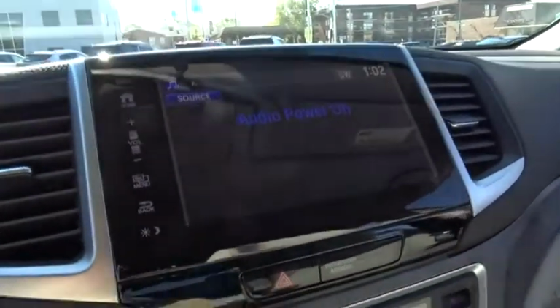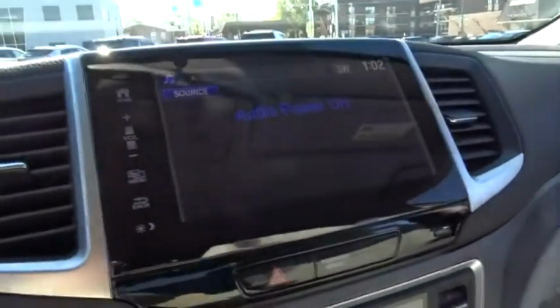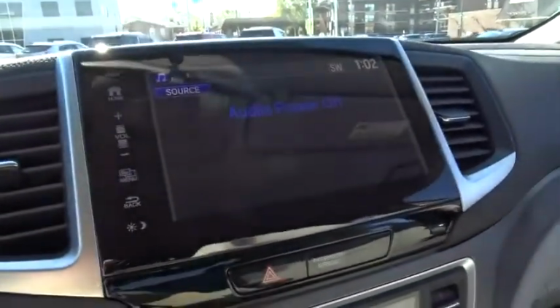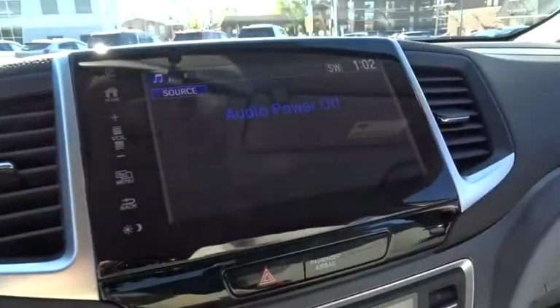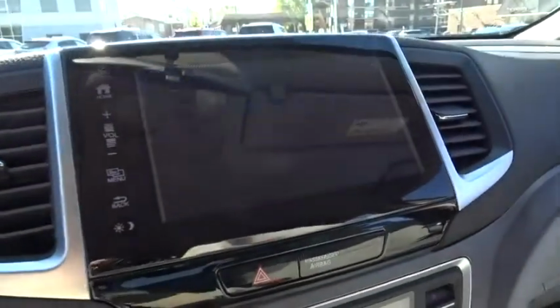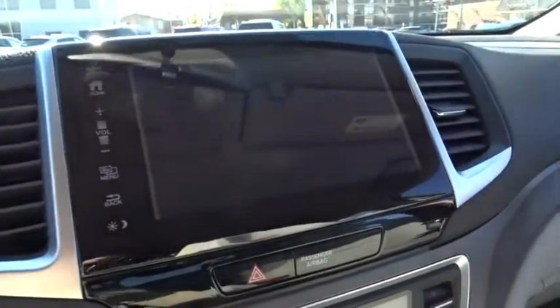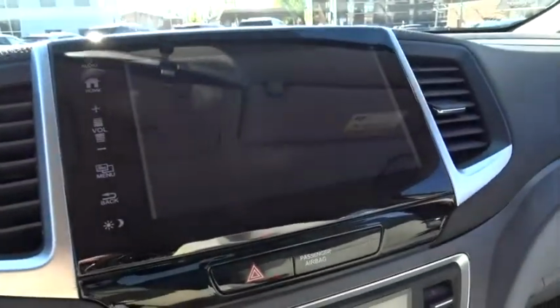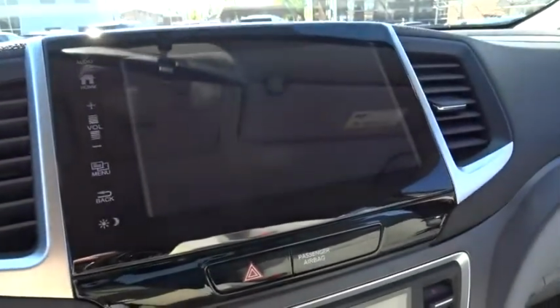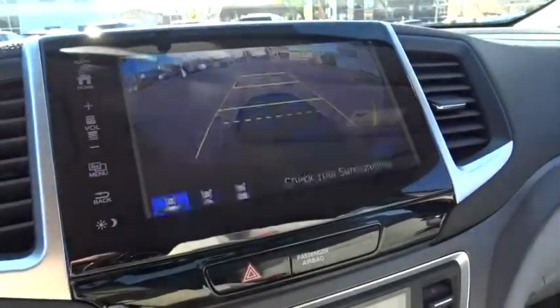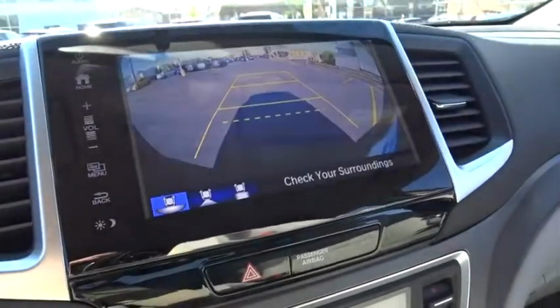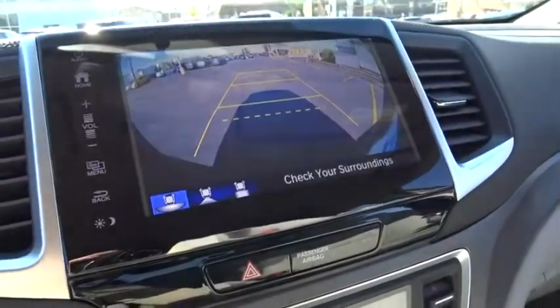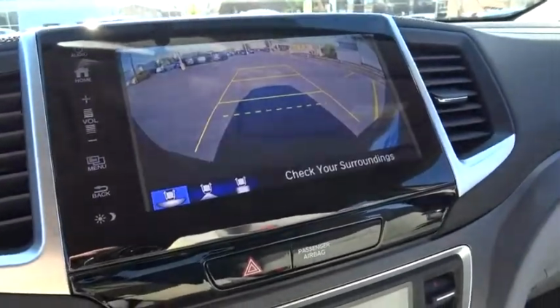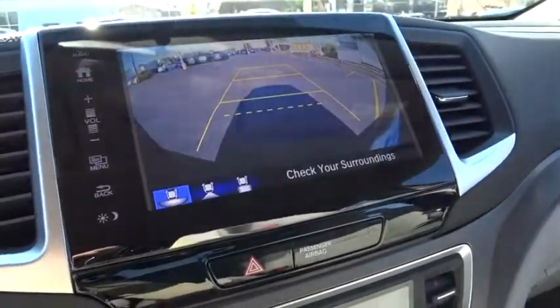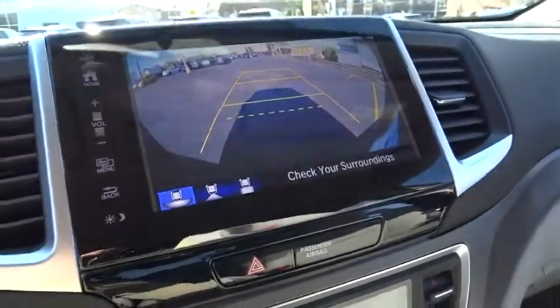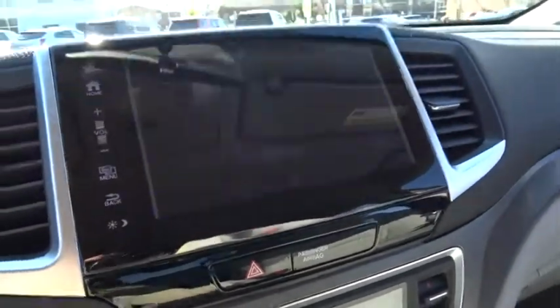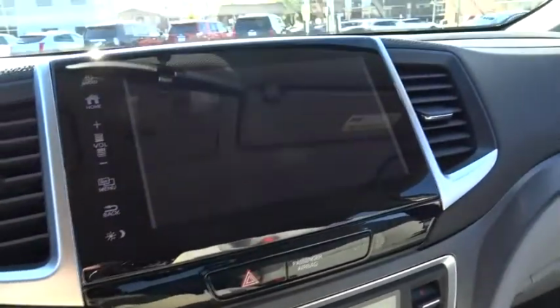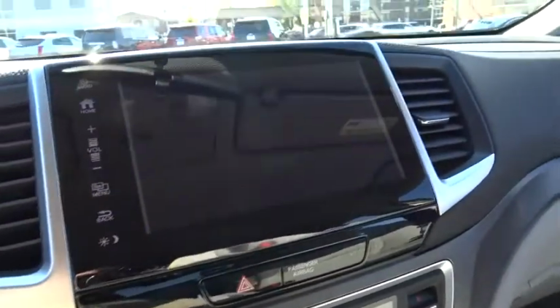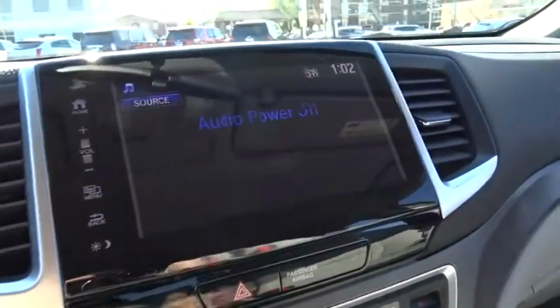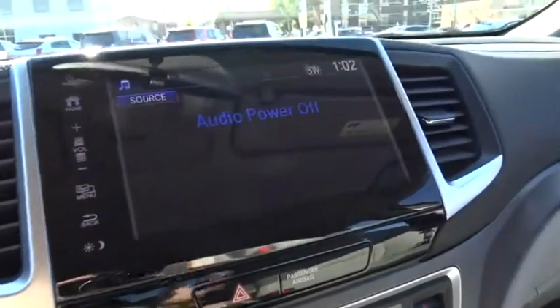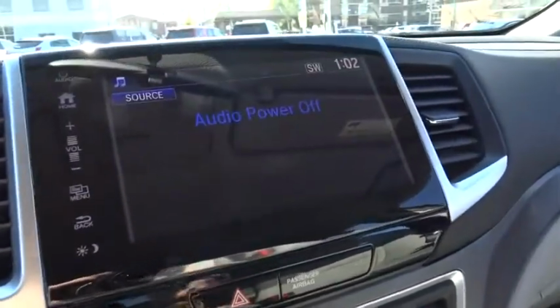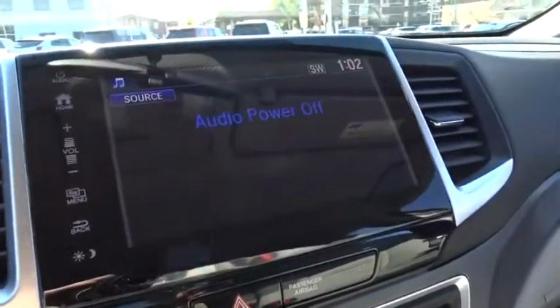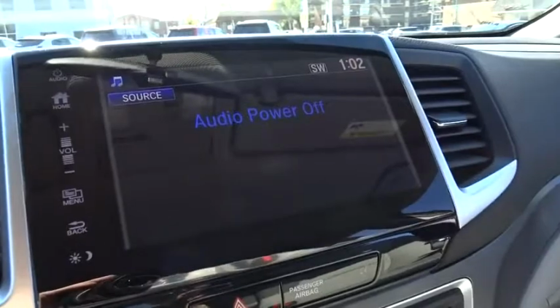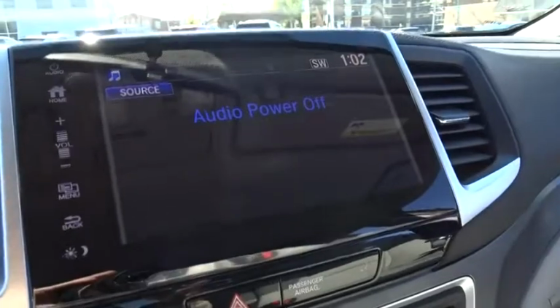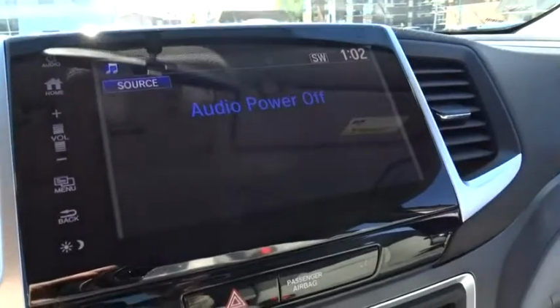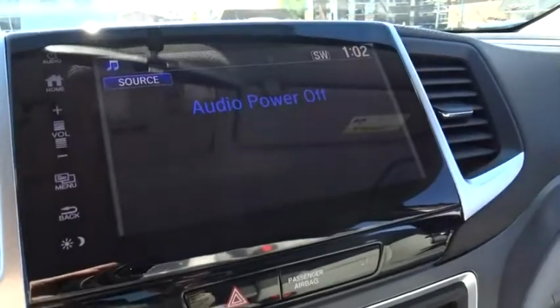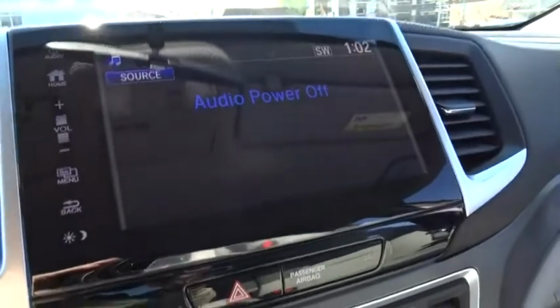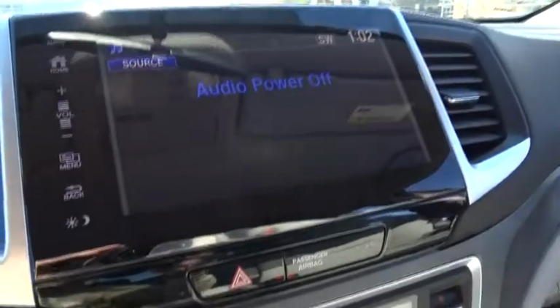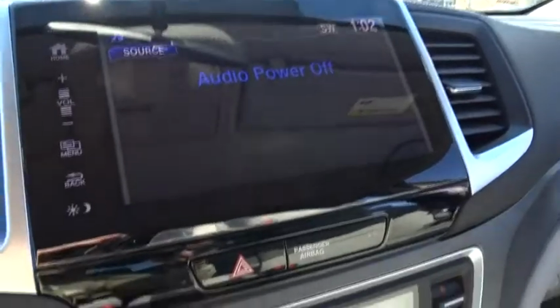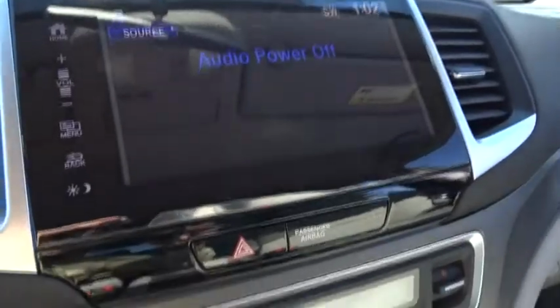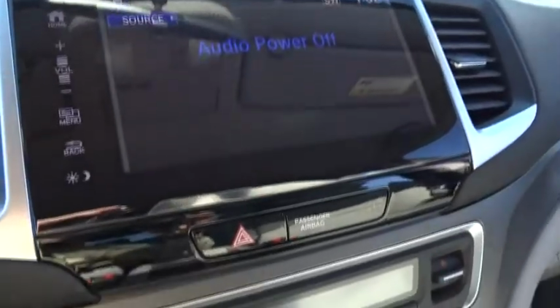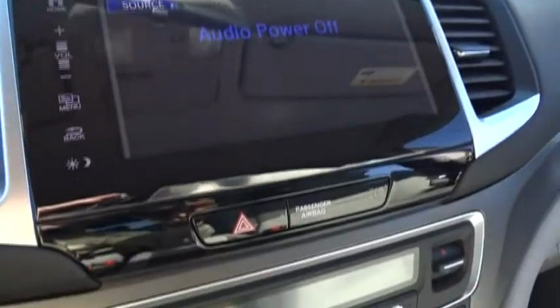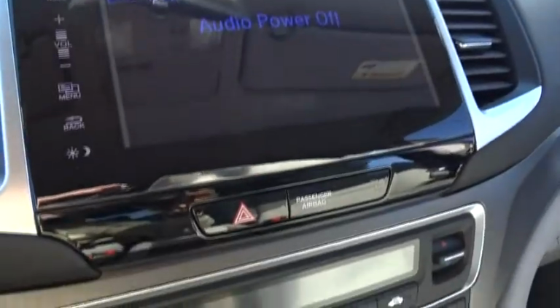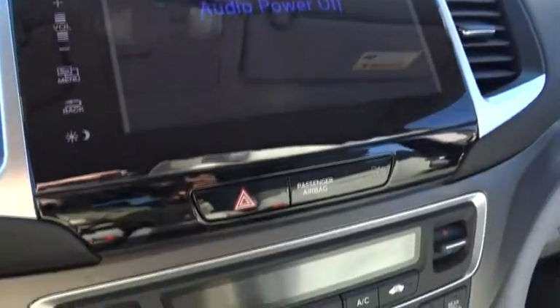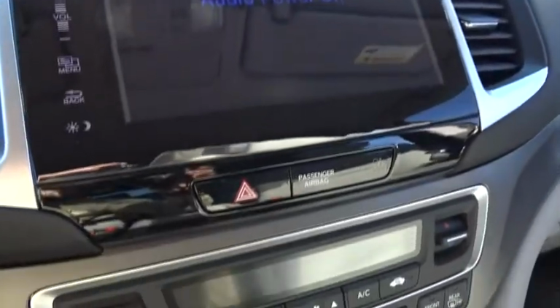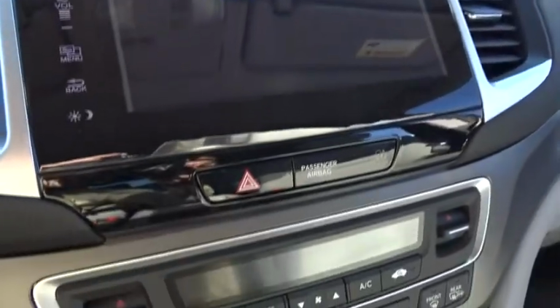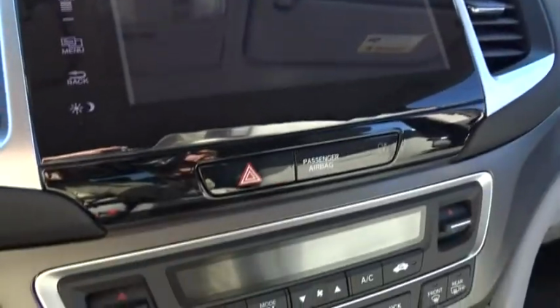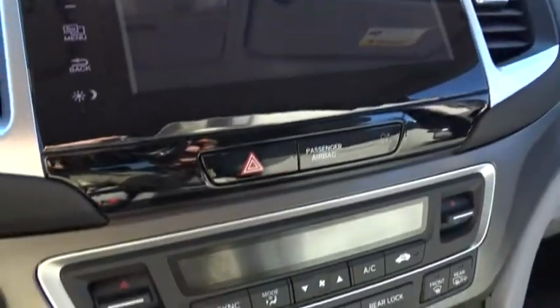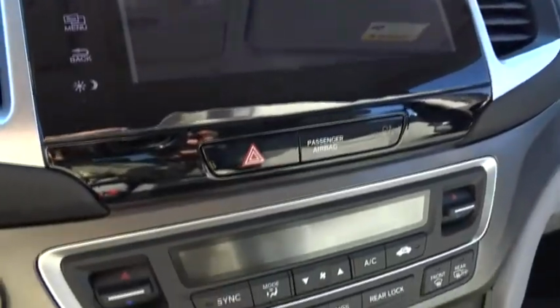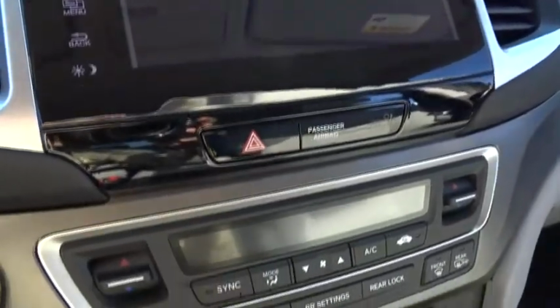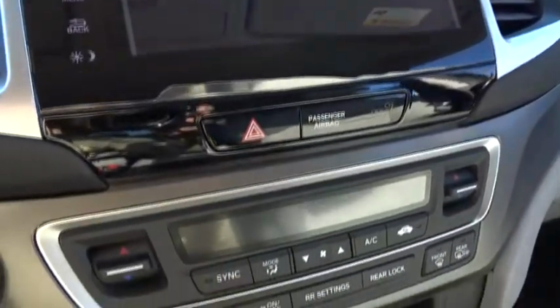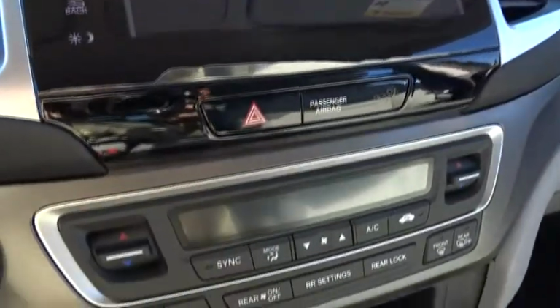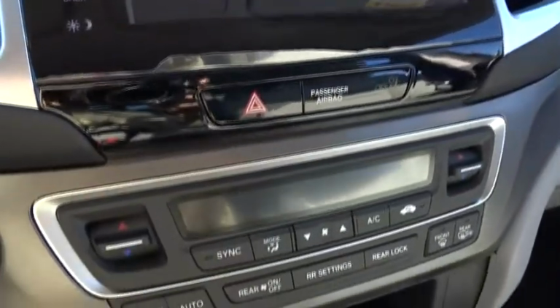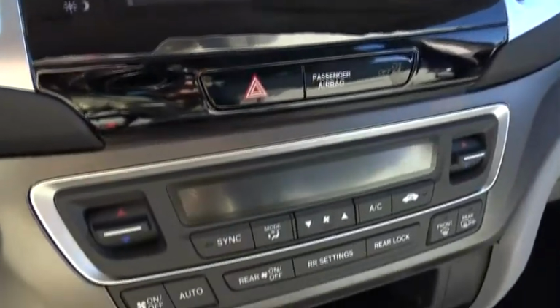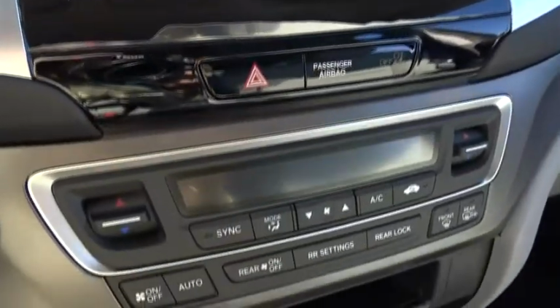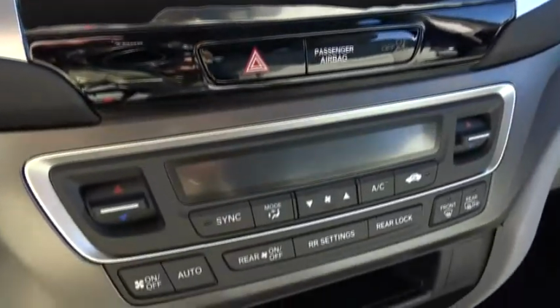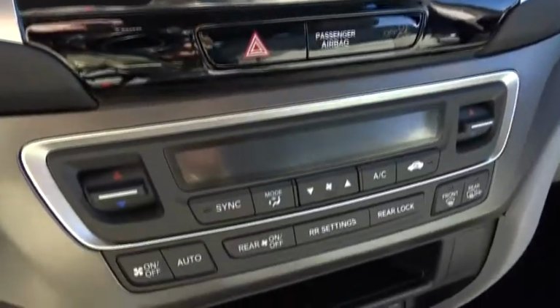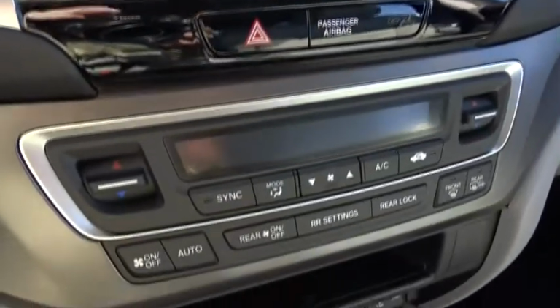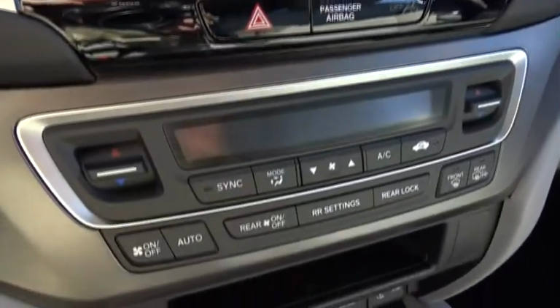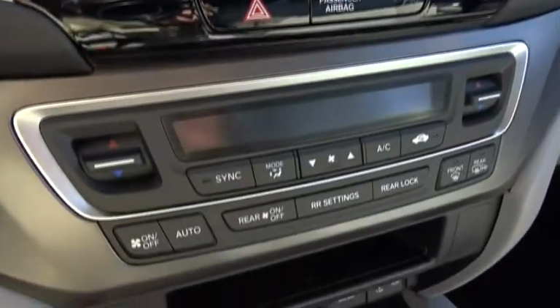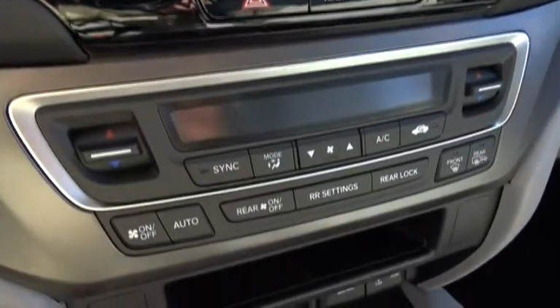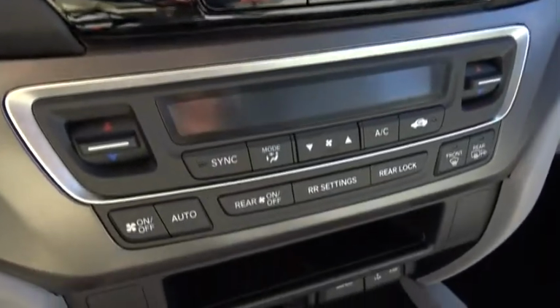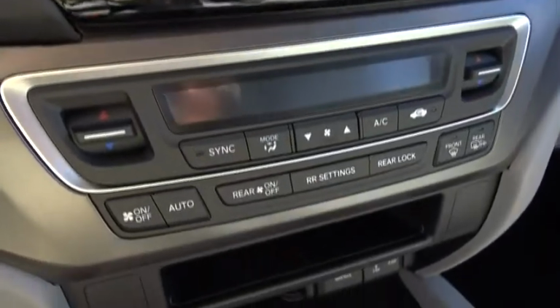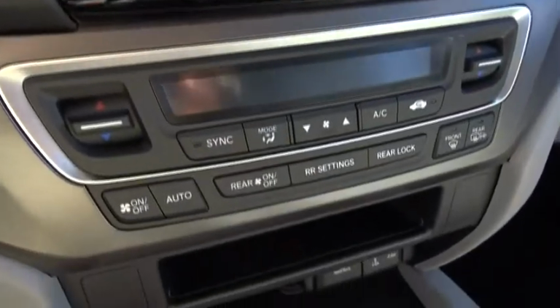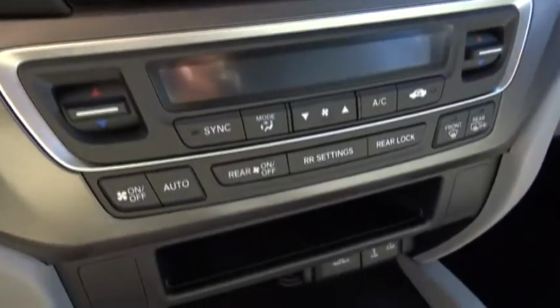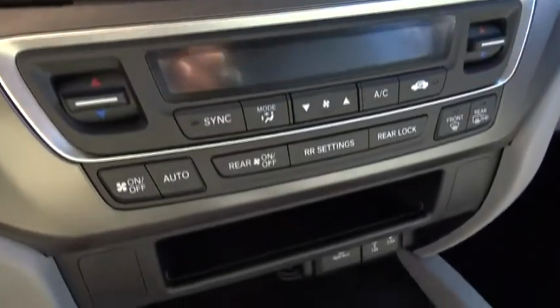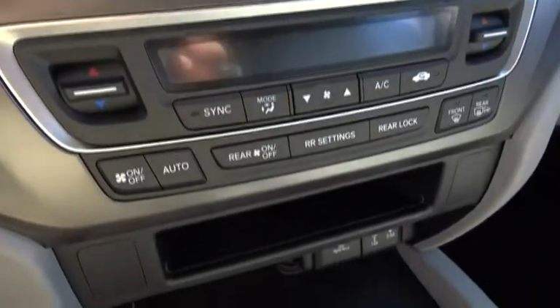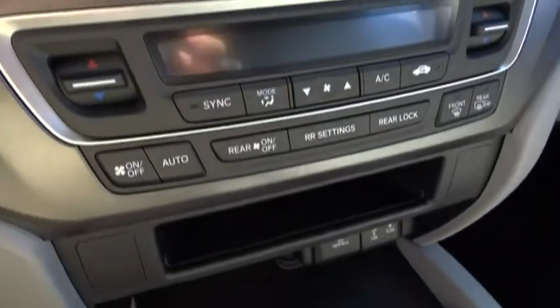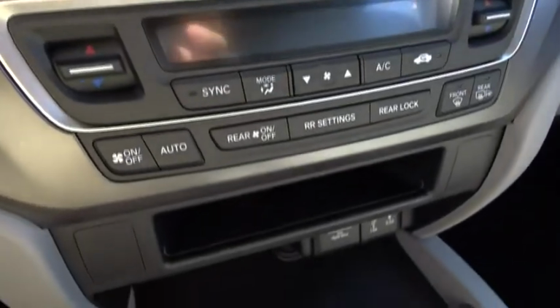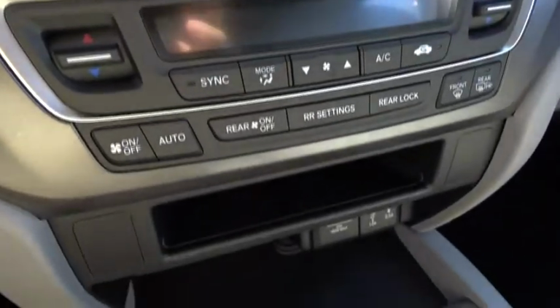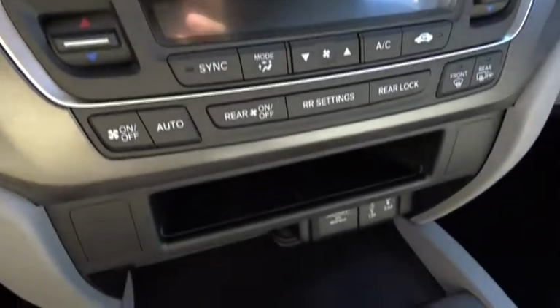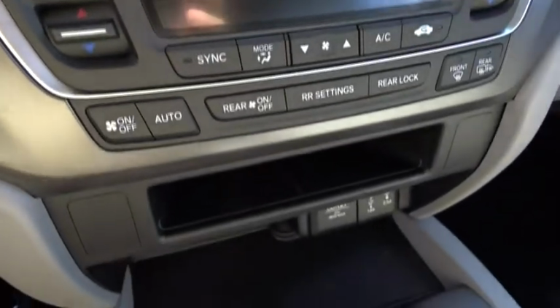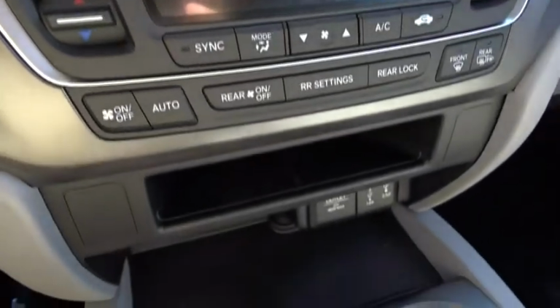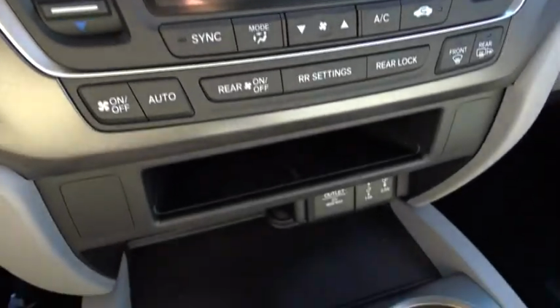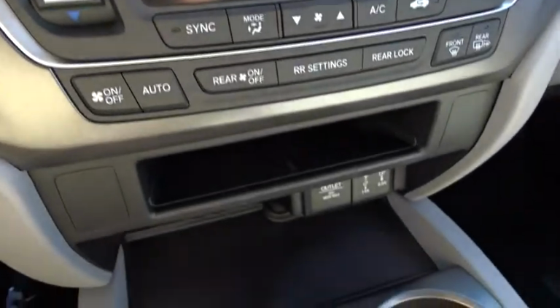Remote keyless entry. Overhead console. Tachometer. Brake assist. Panic alarm. Rear window wiper. Cloth seat trim.